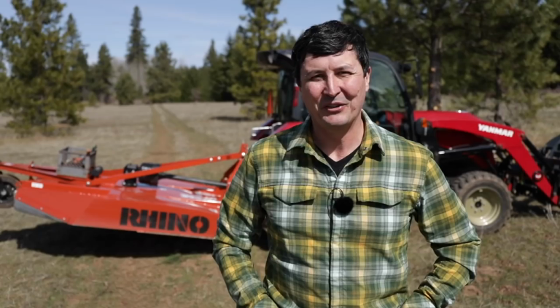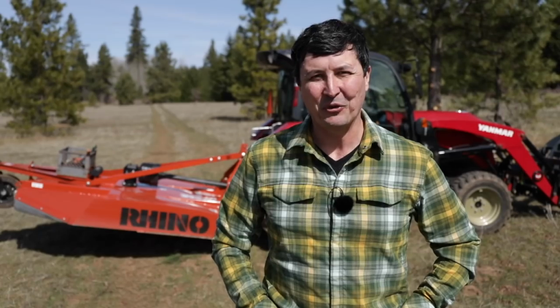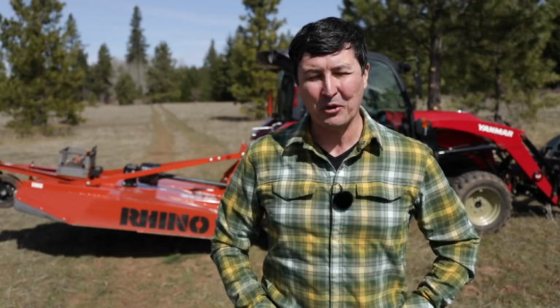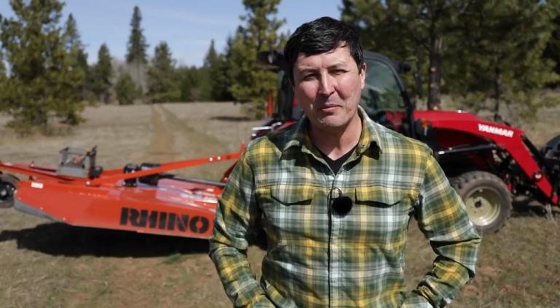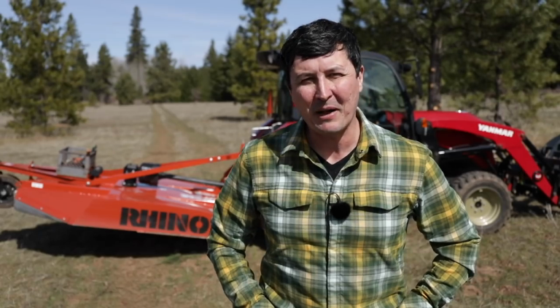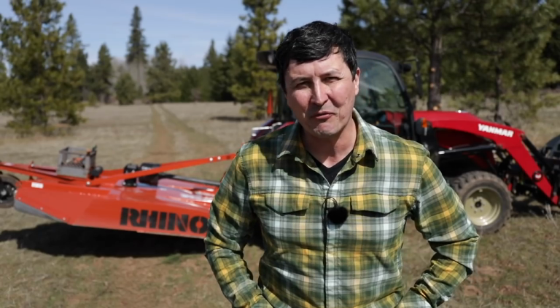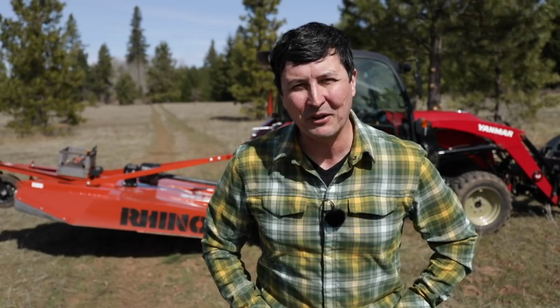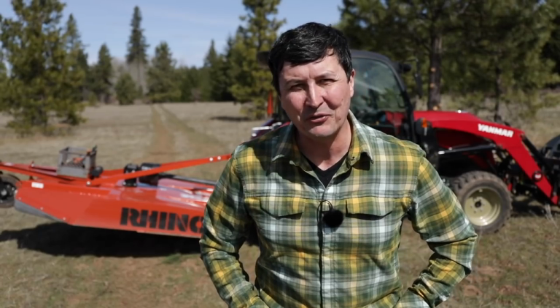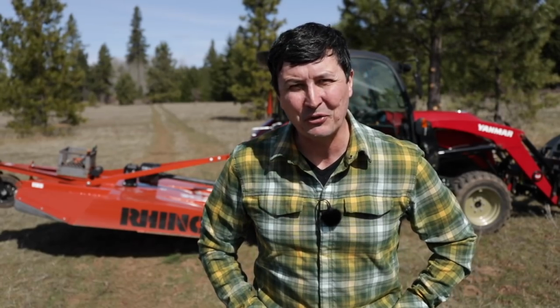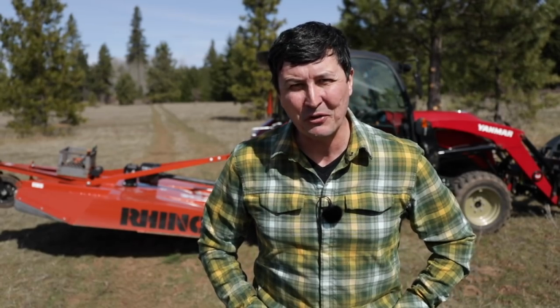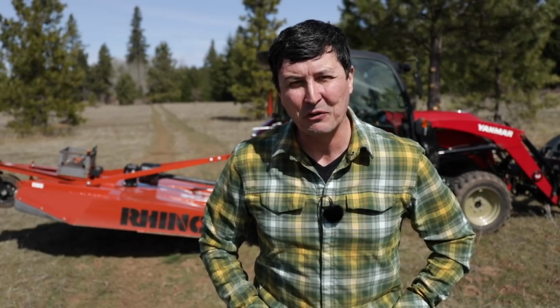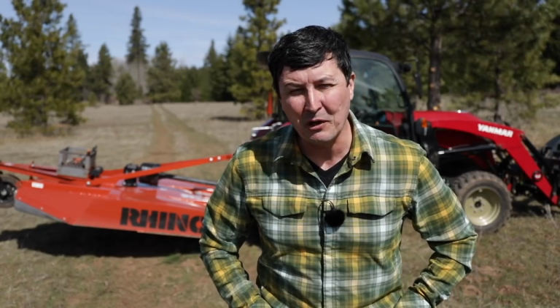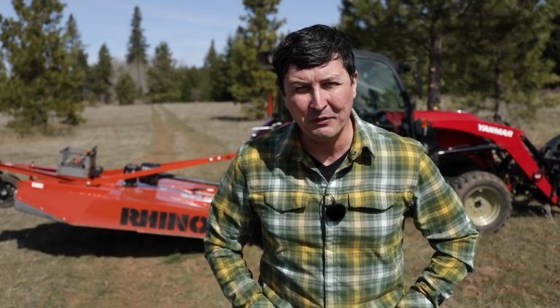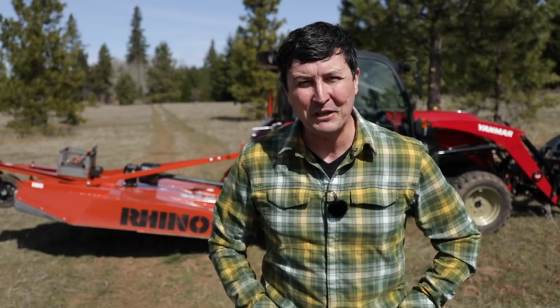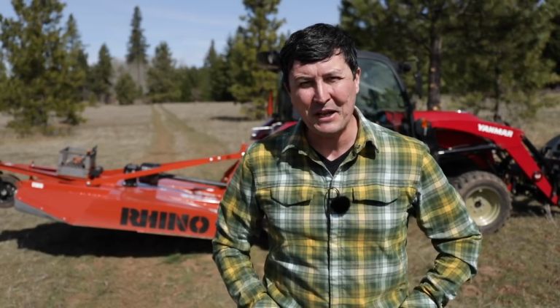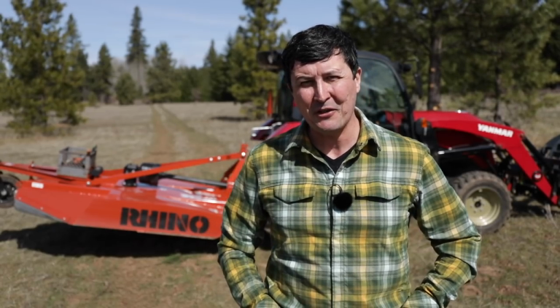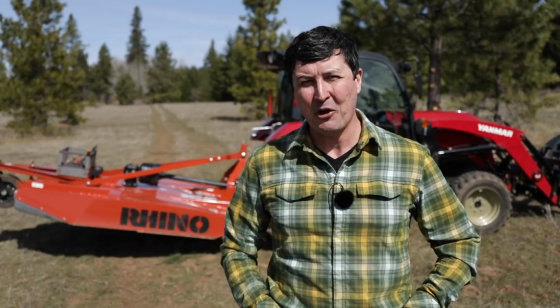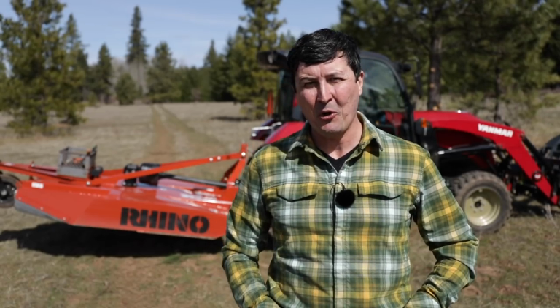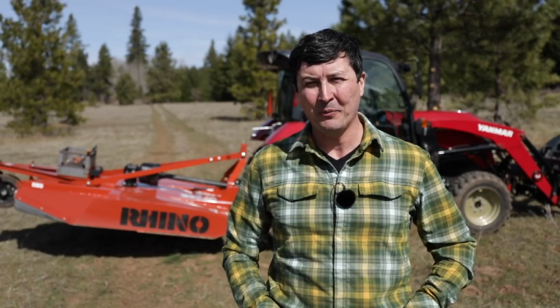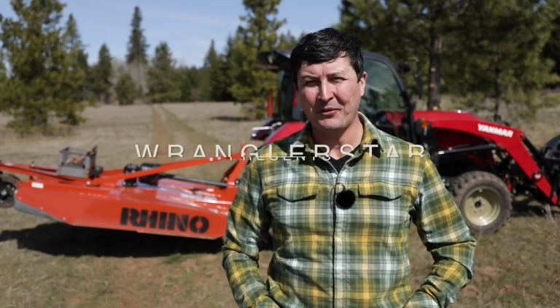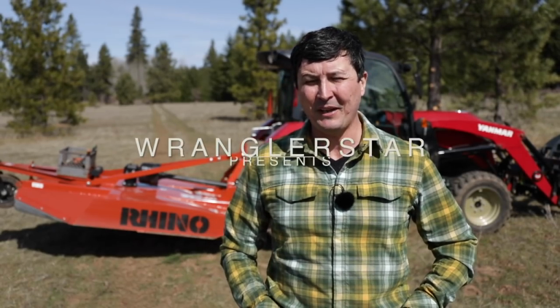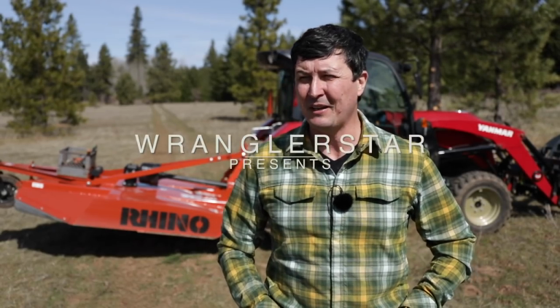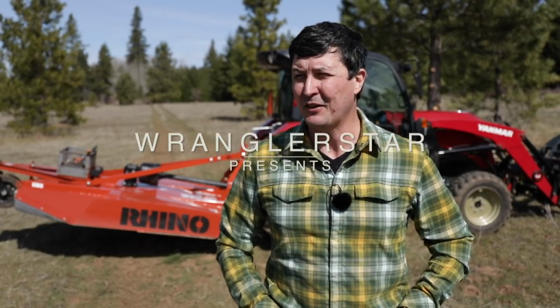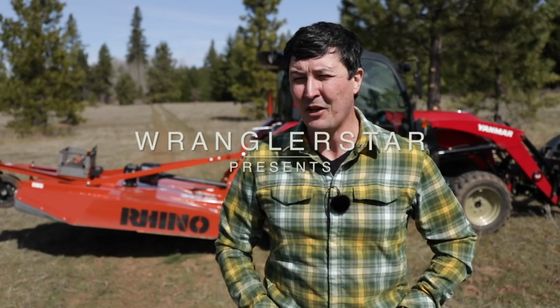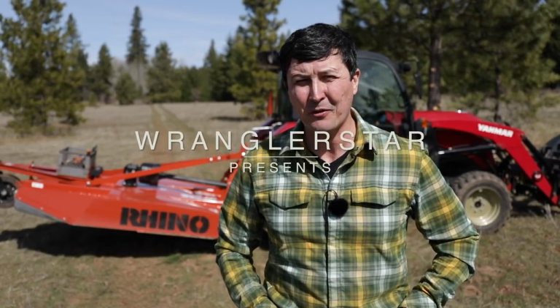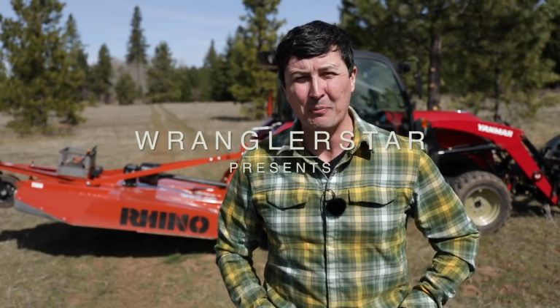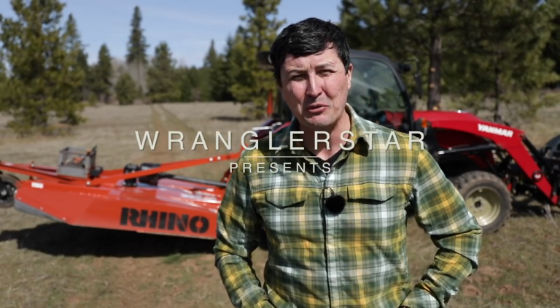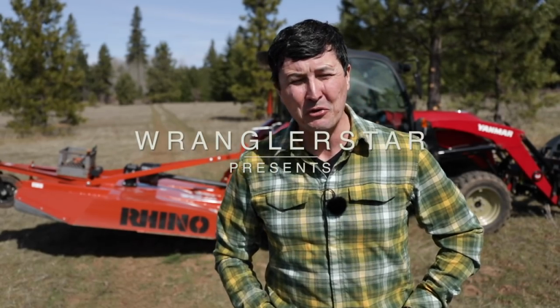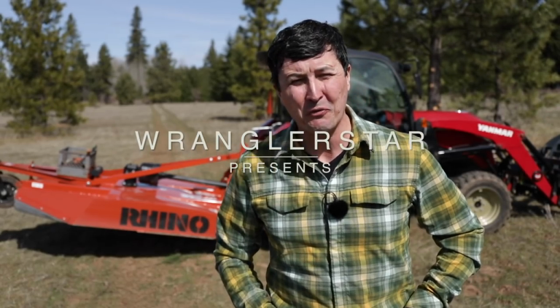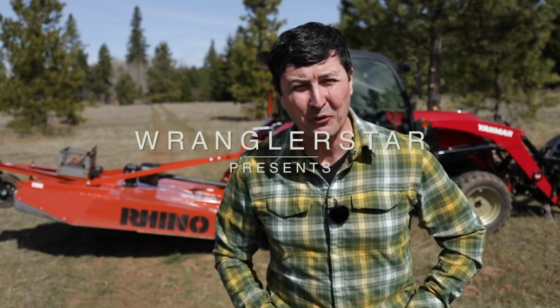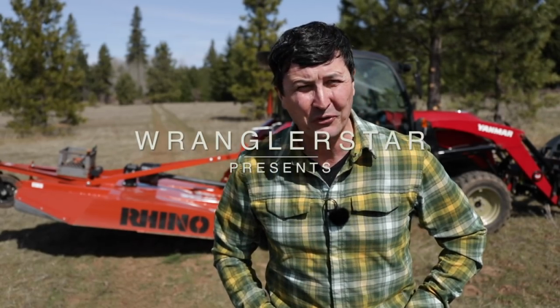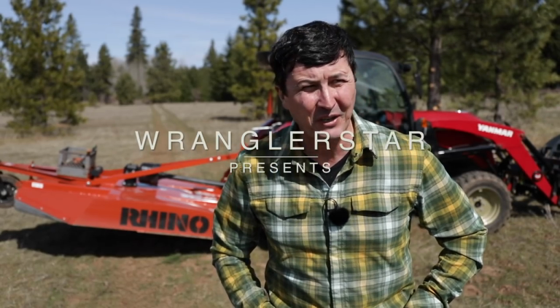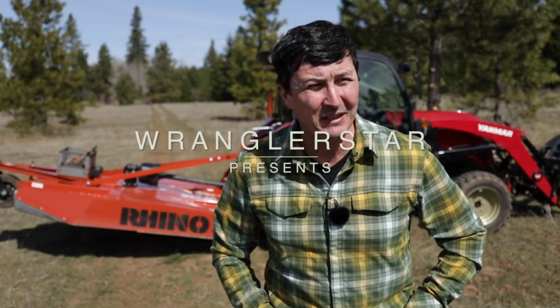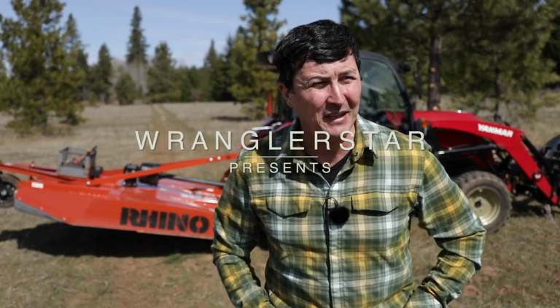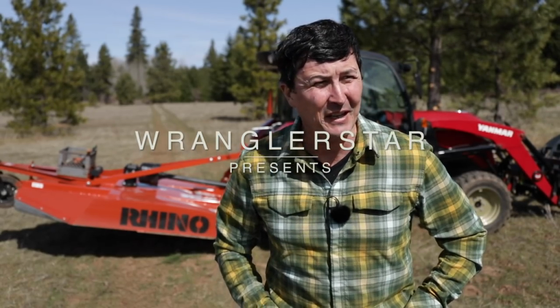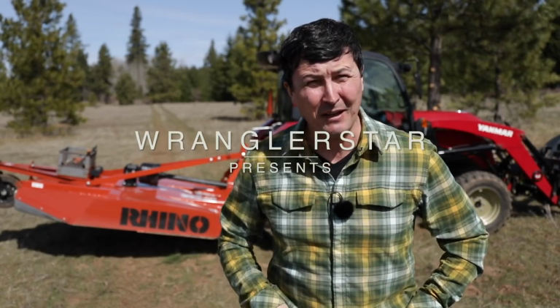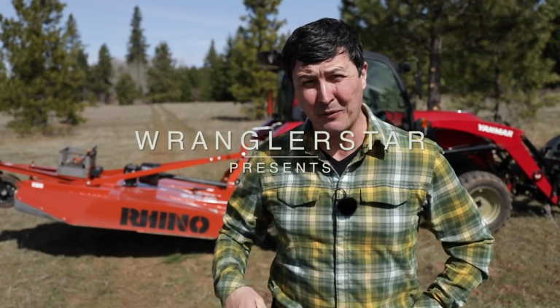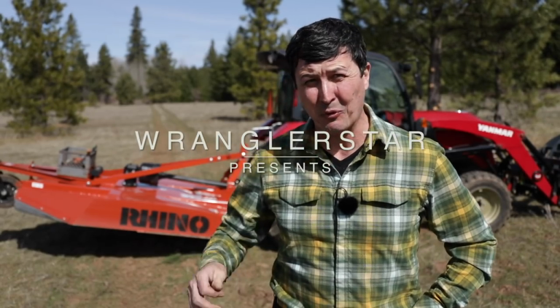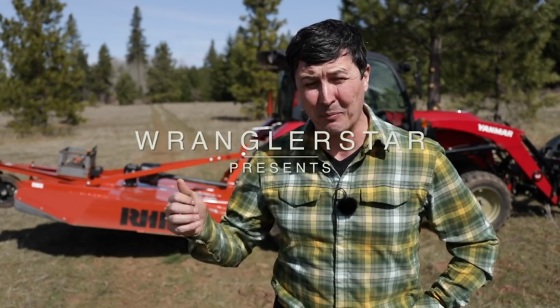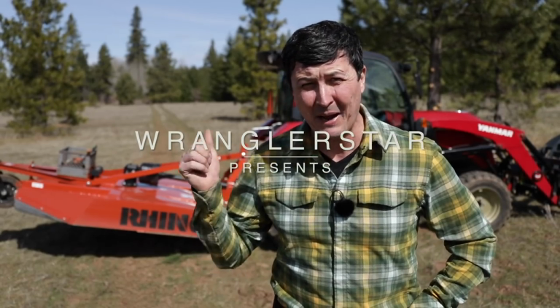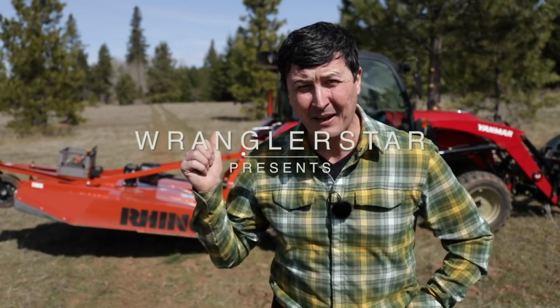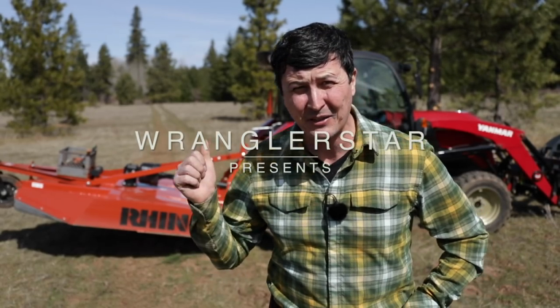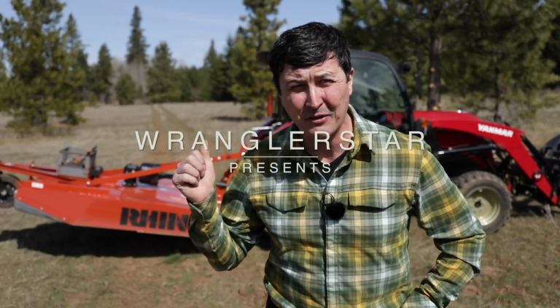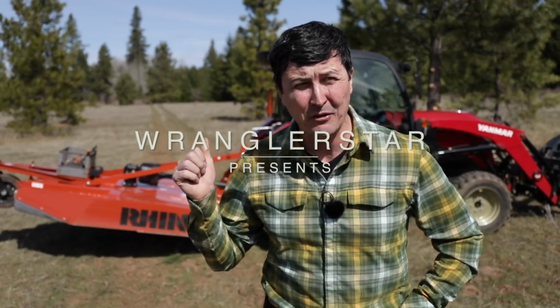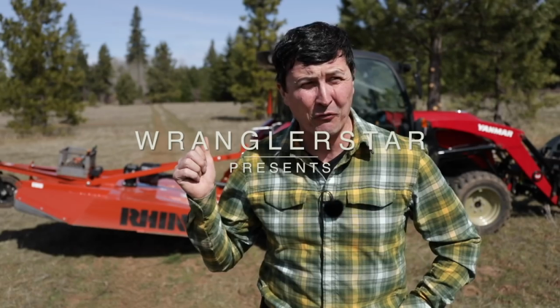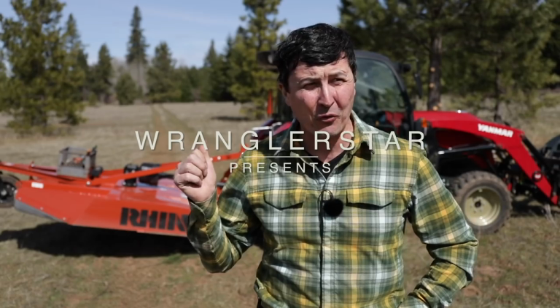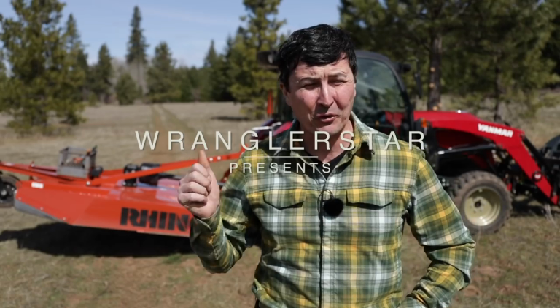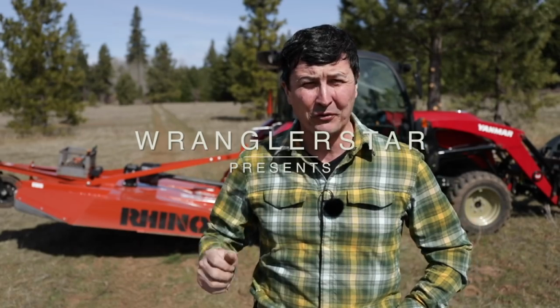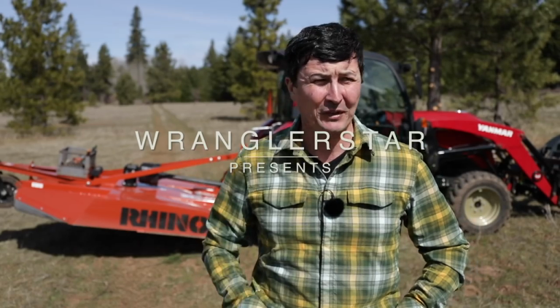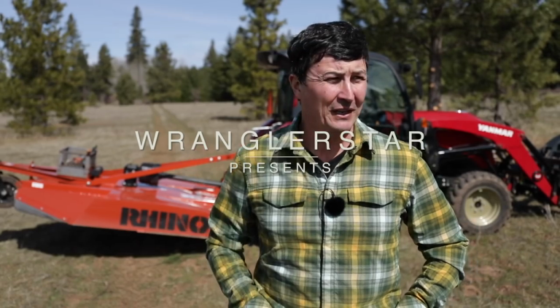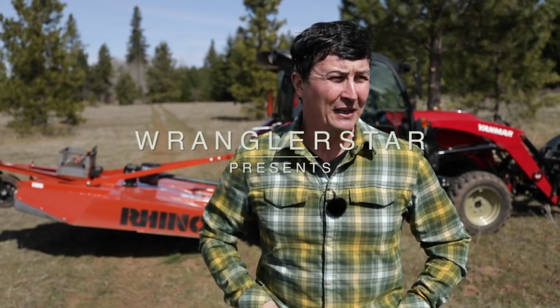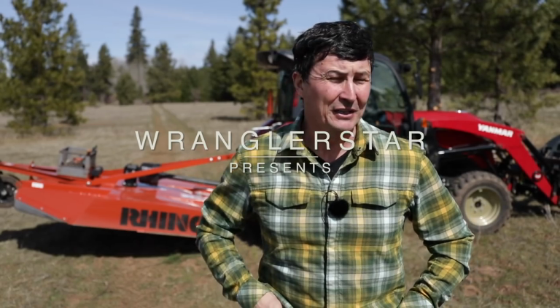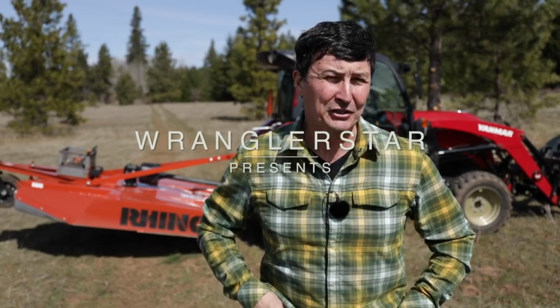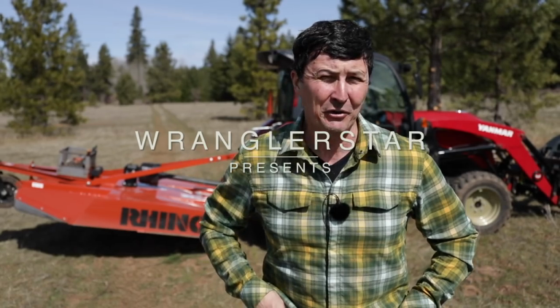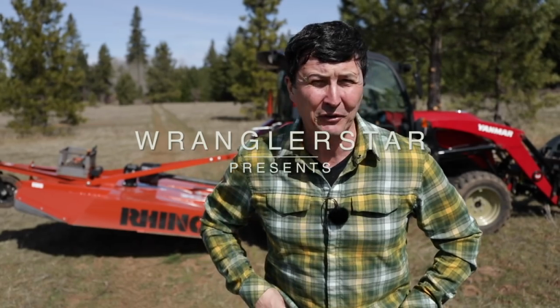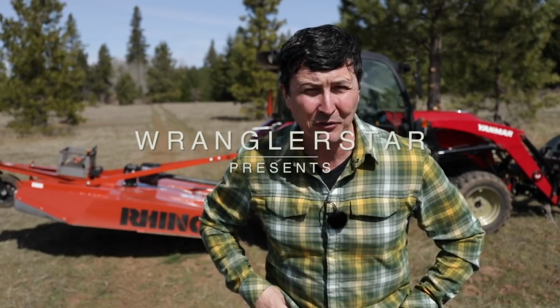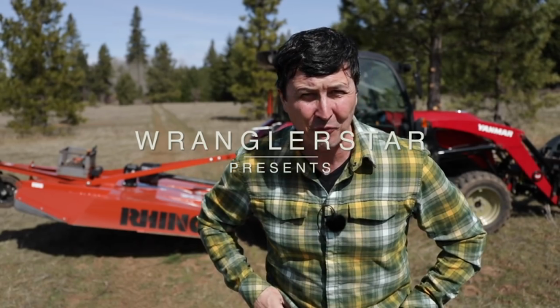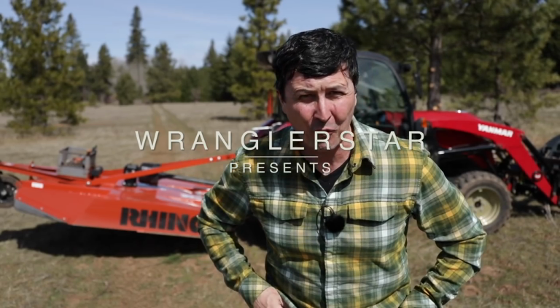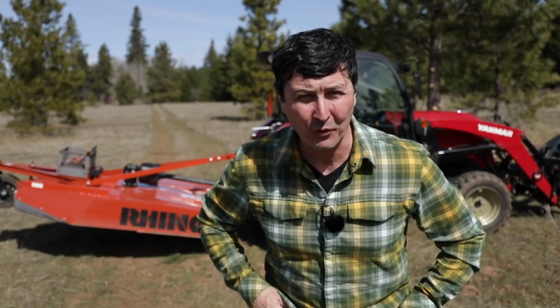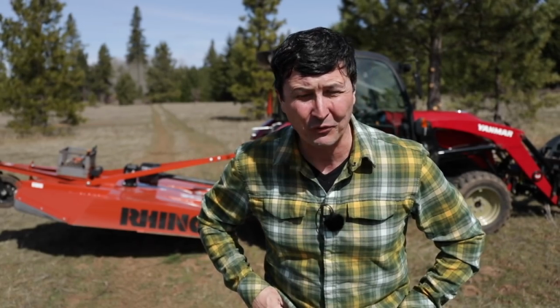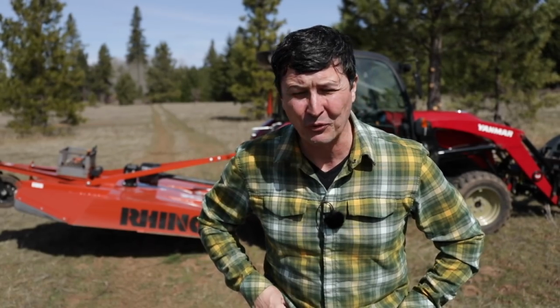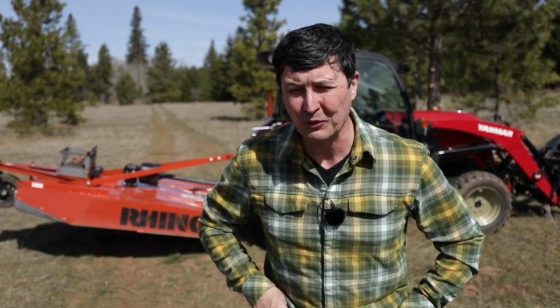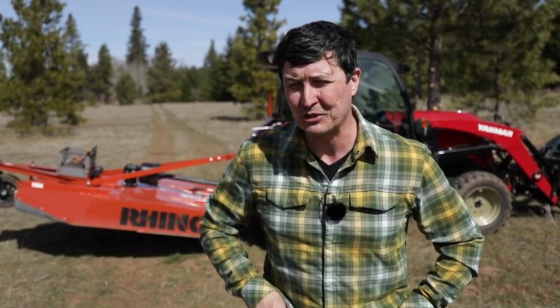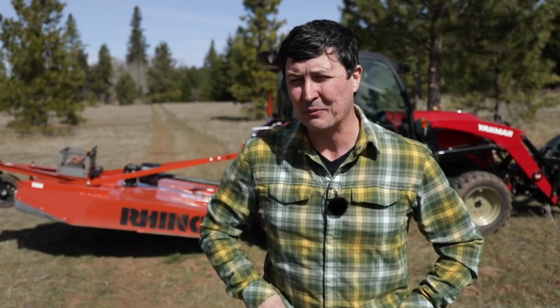Welcome back friends to another lovely day on the homestead. Another beautiful sunny day and we're back down in the forest sharing some forest stewardship.